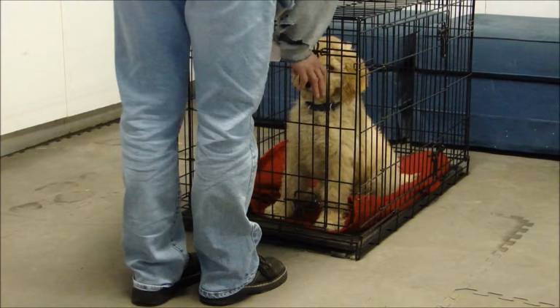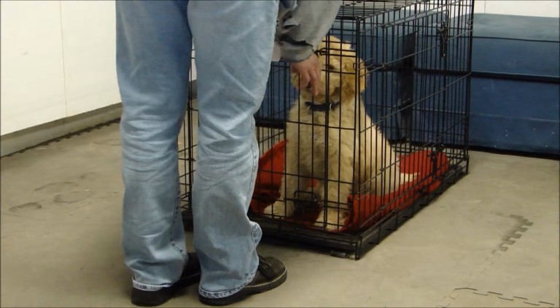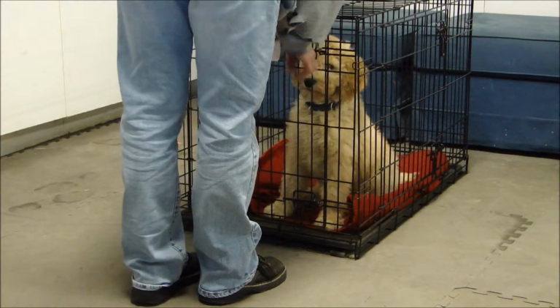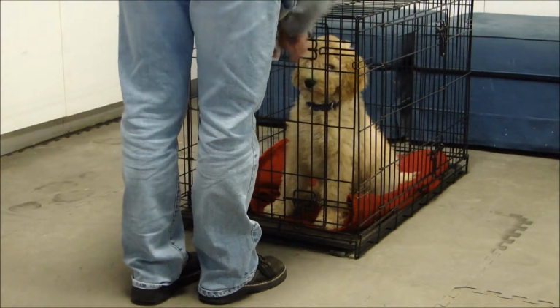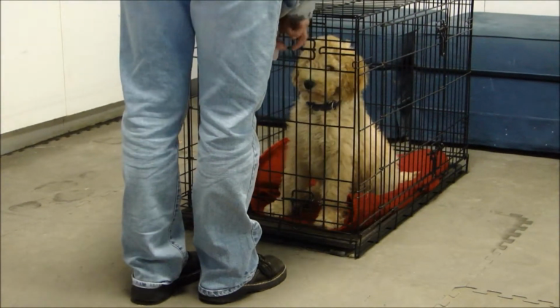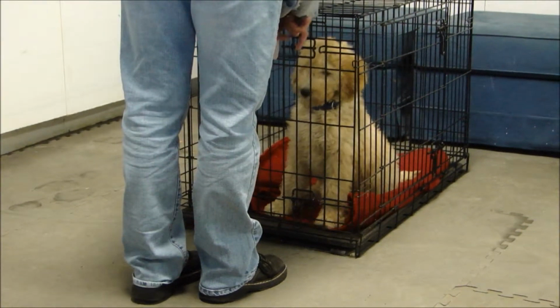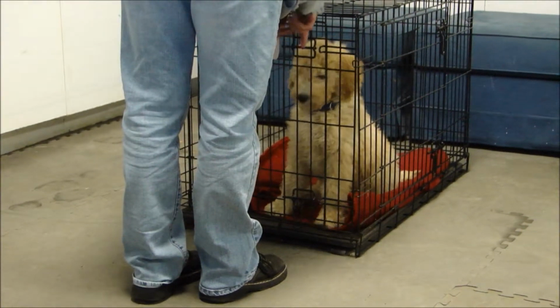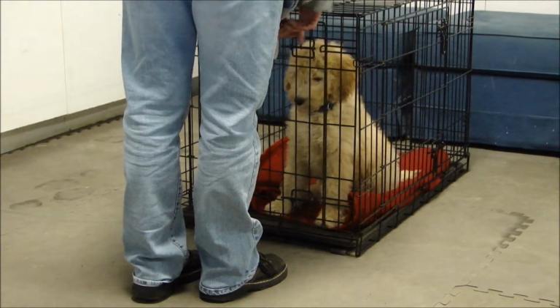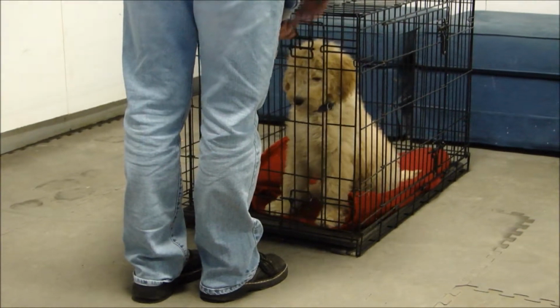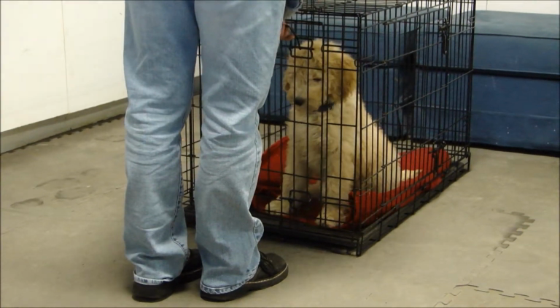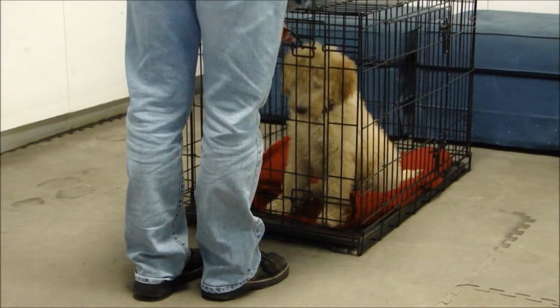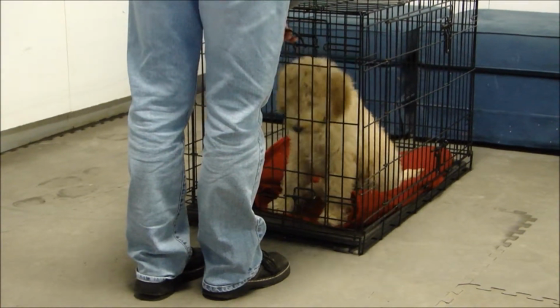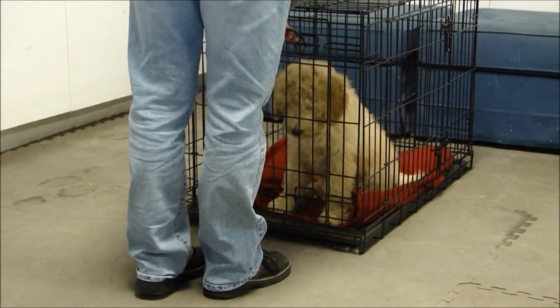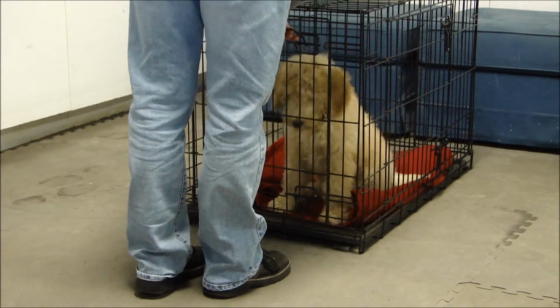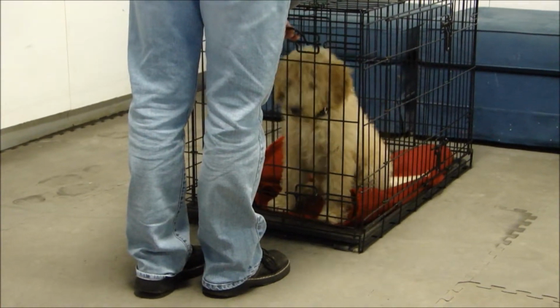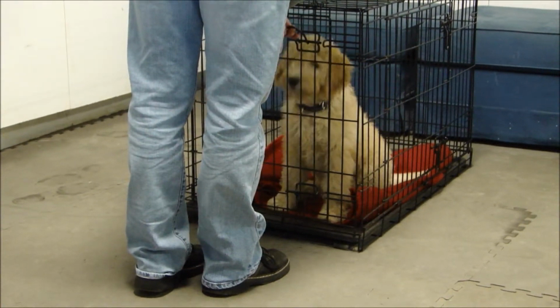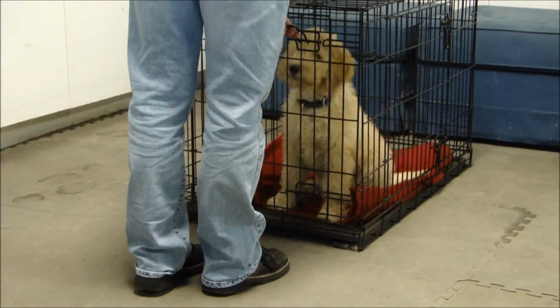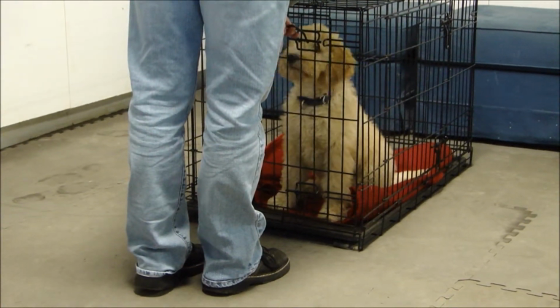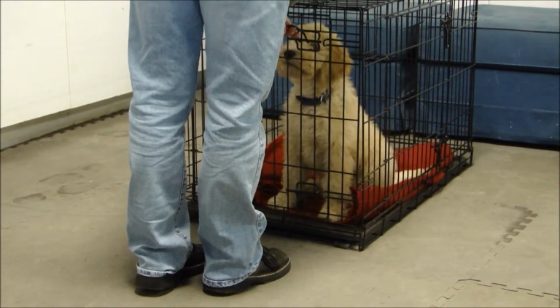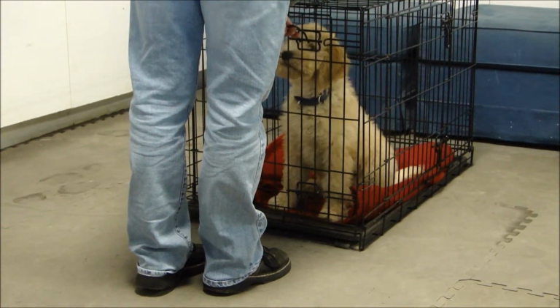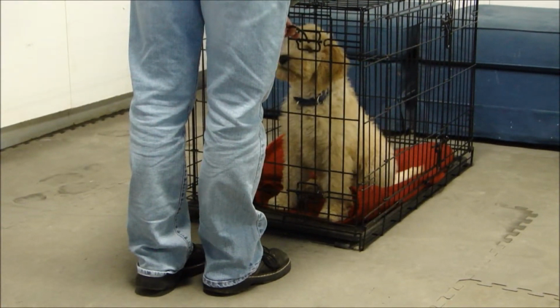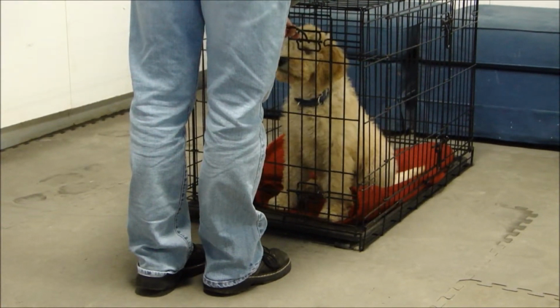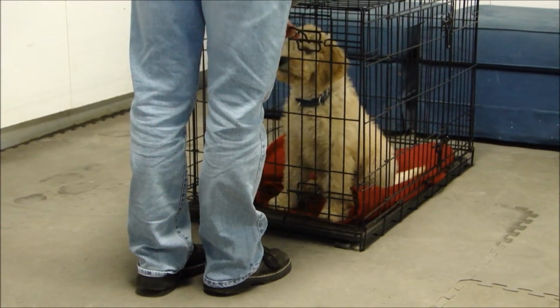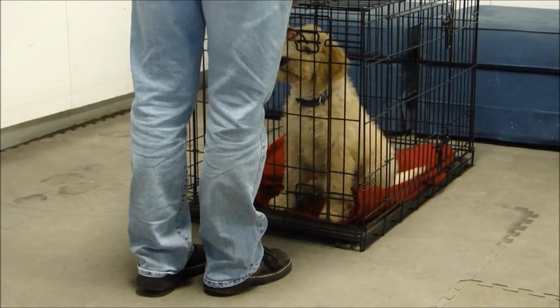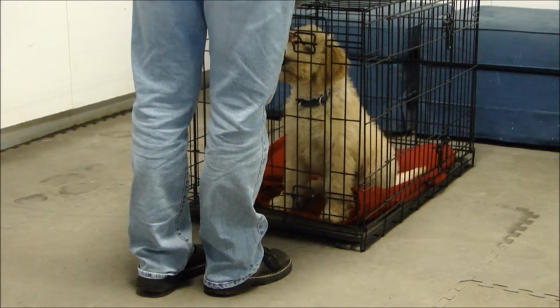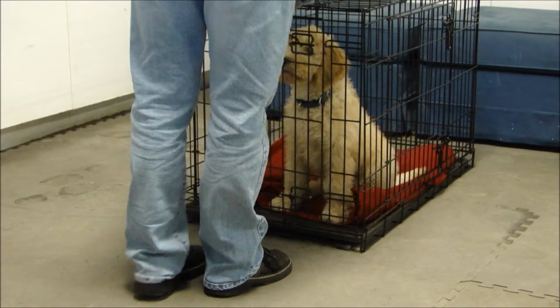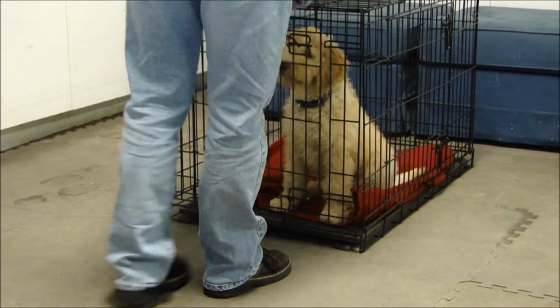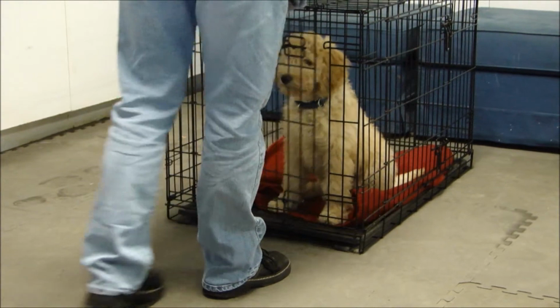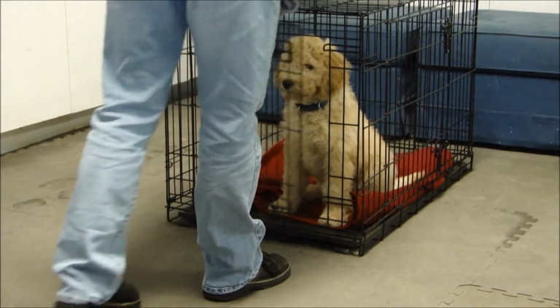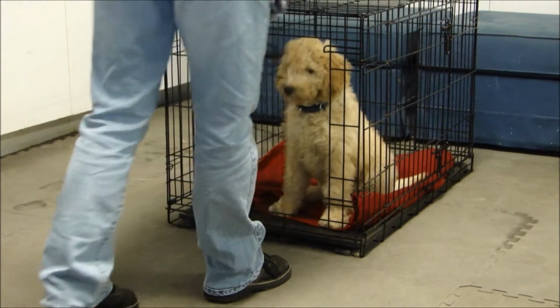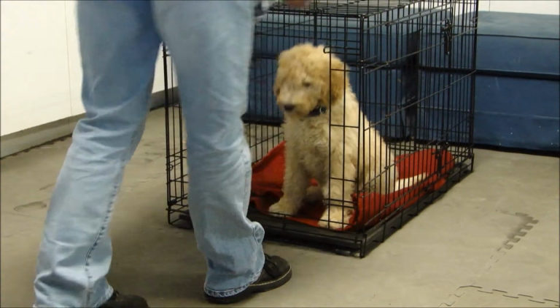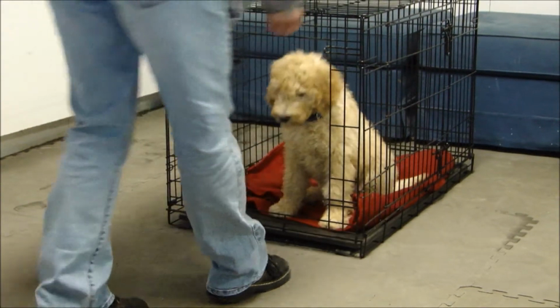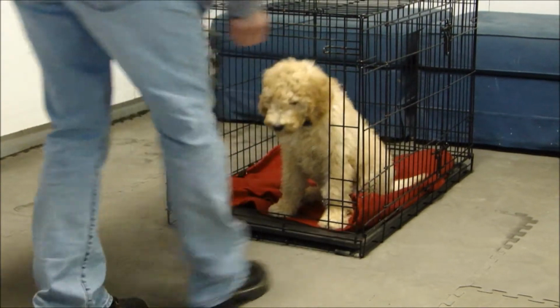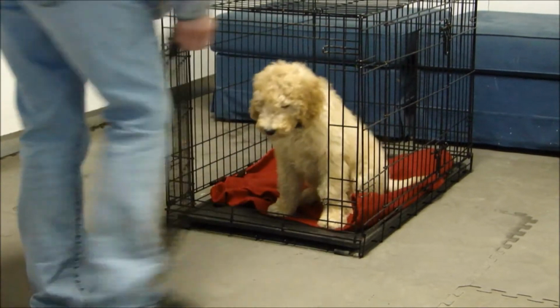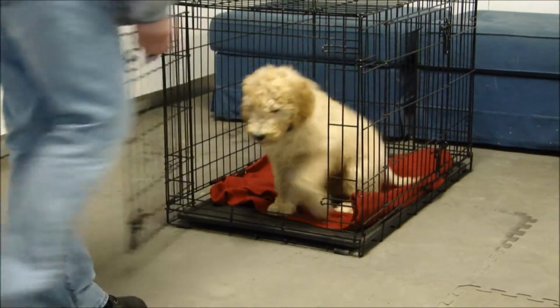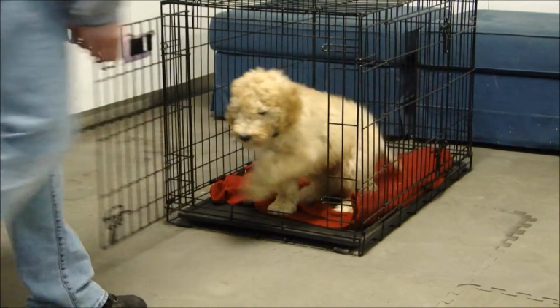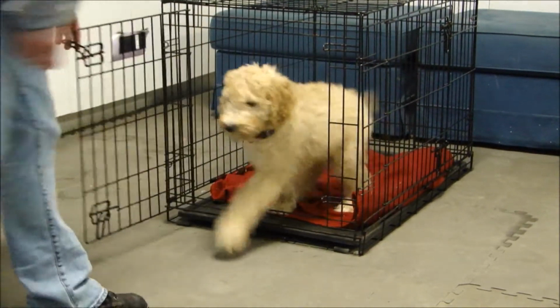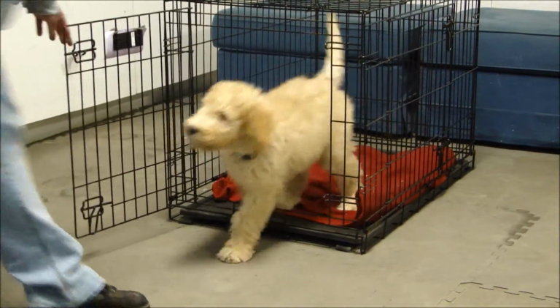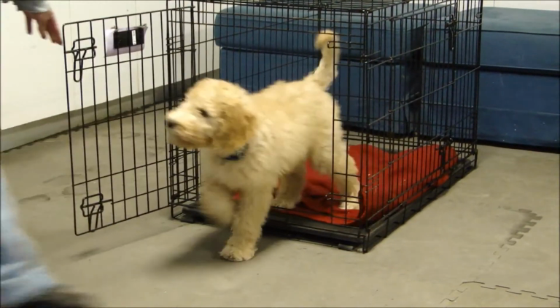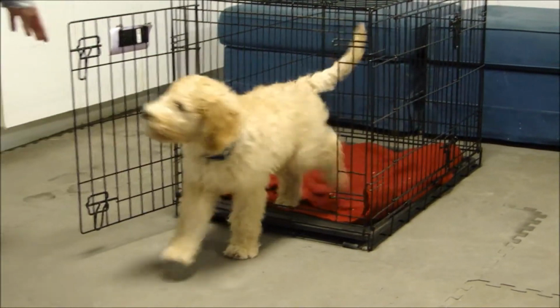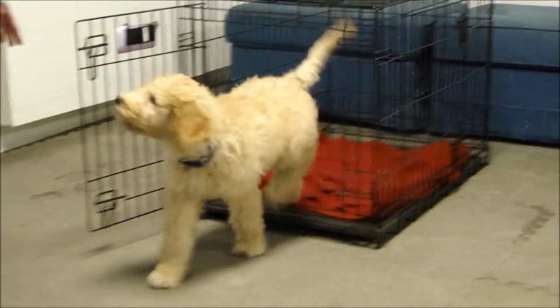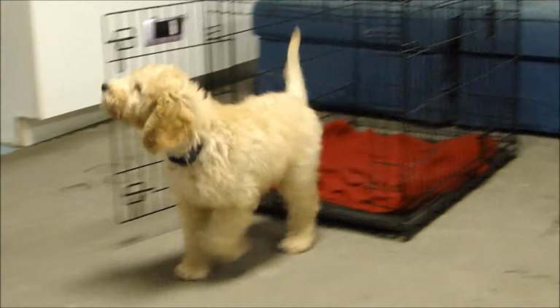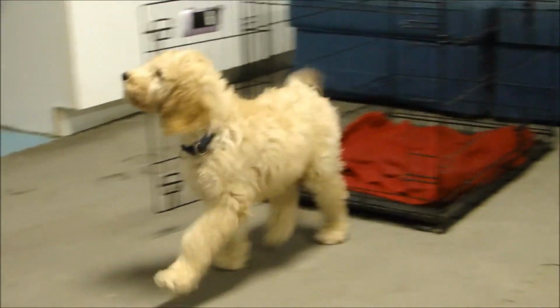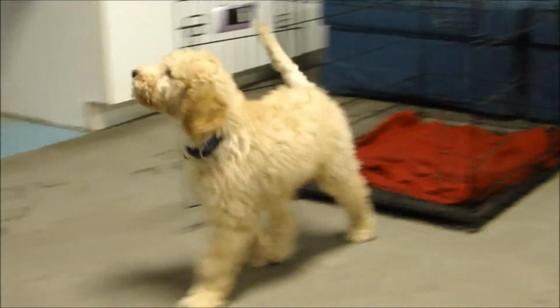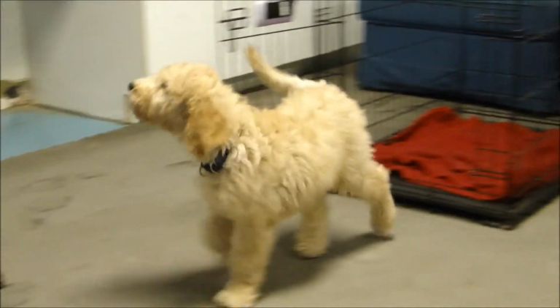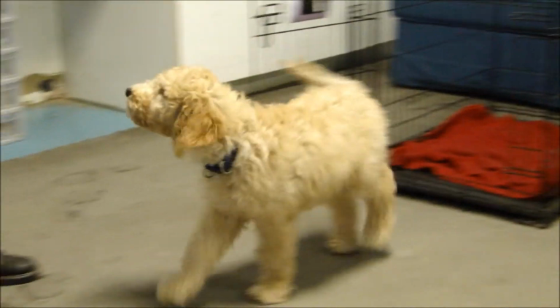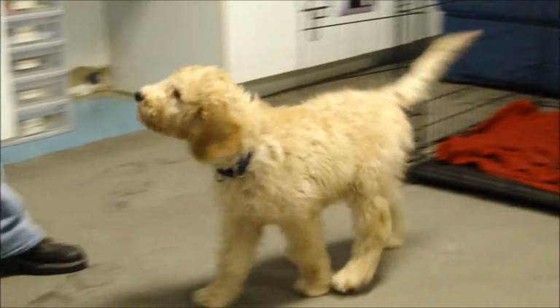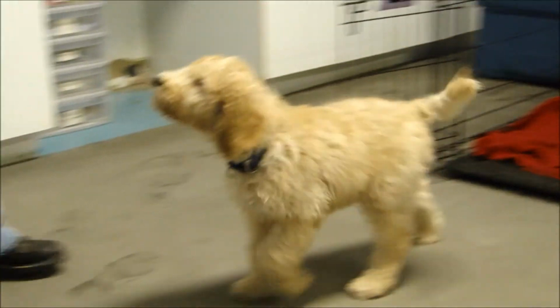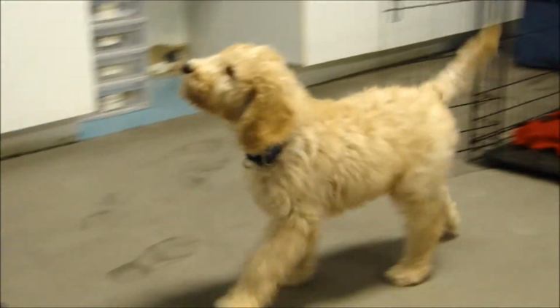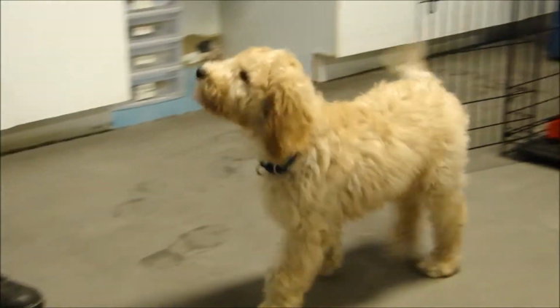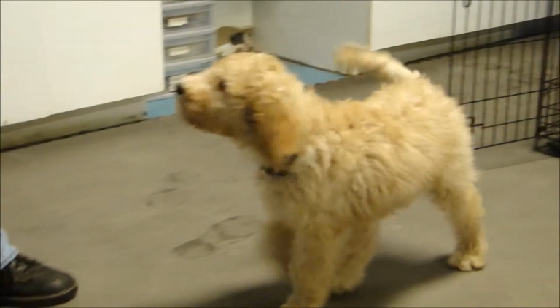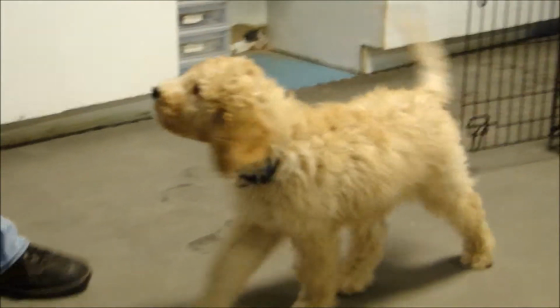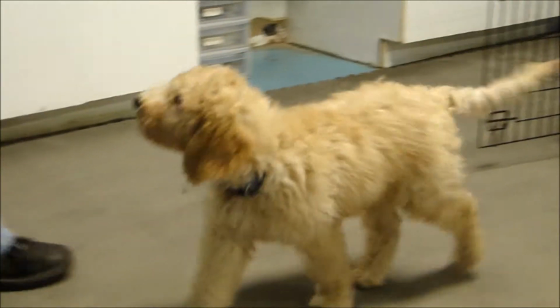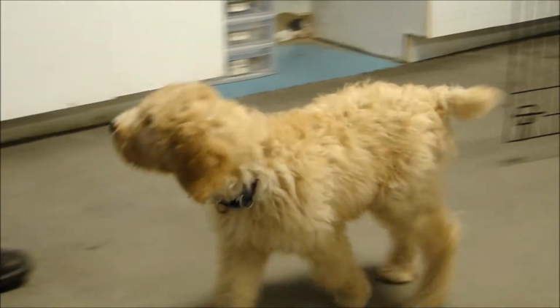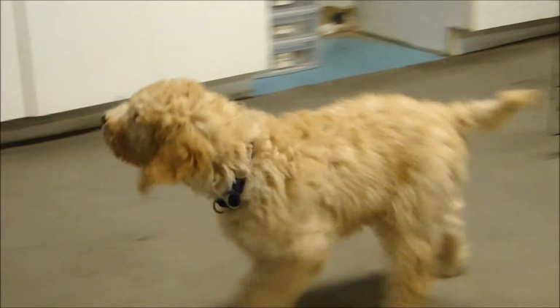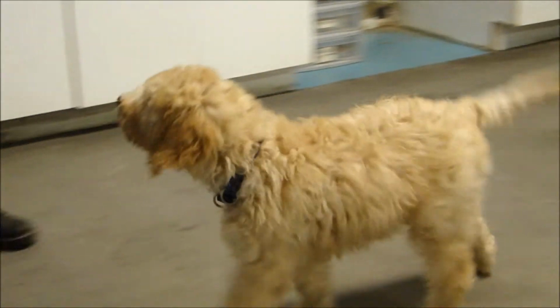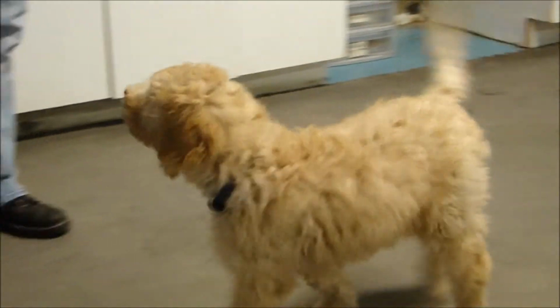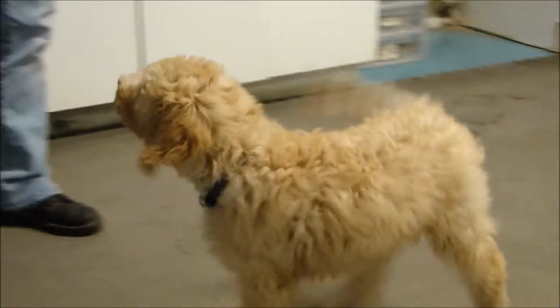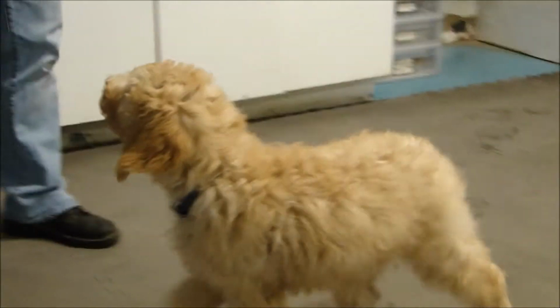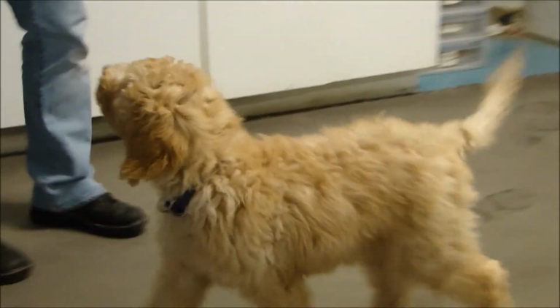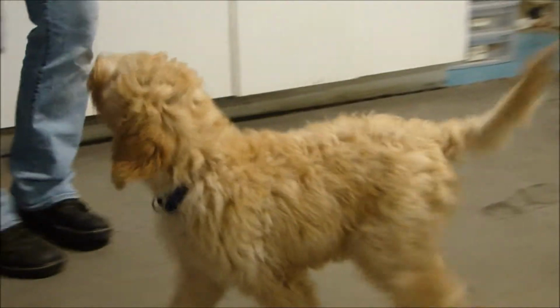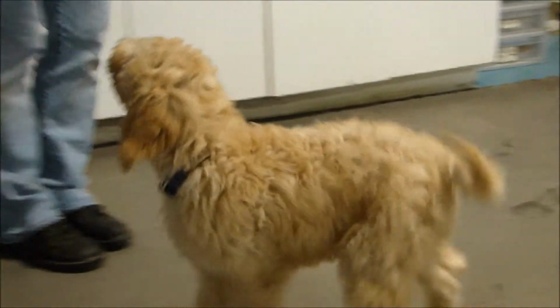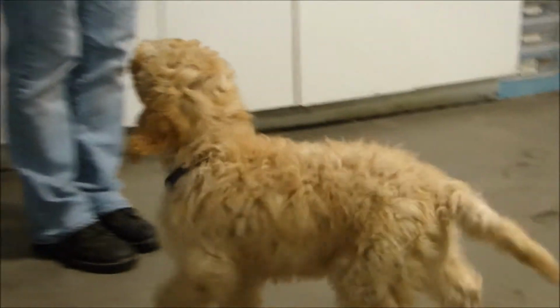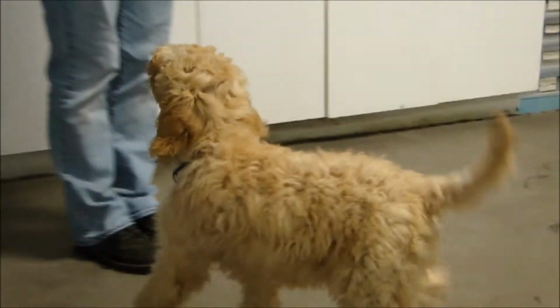Just overall, this is a great dog. Thank you for letting us train Fletcher.